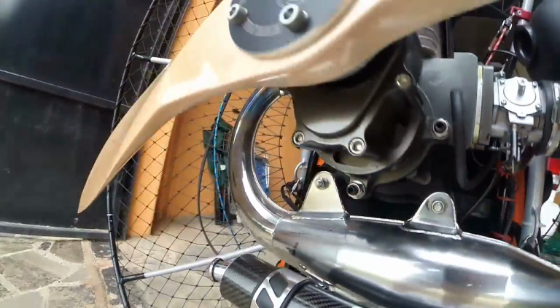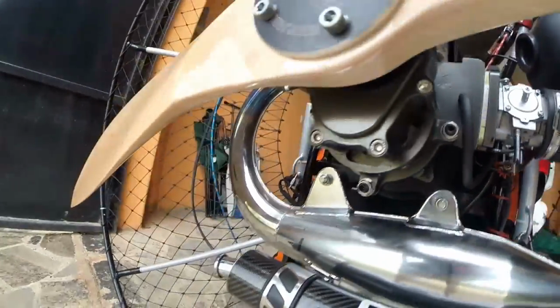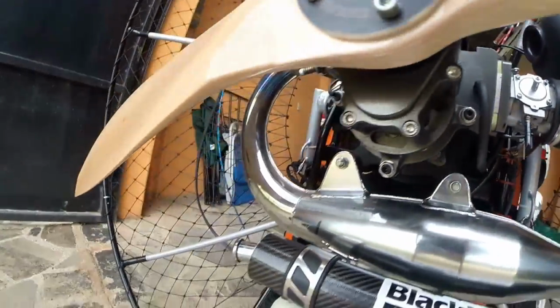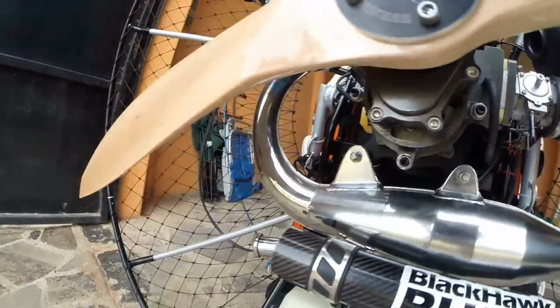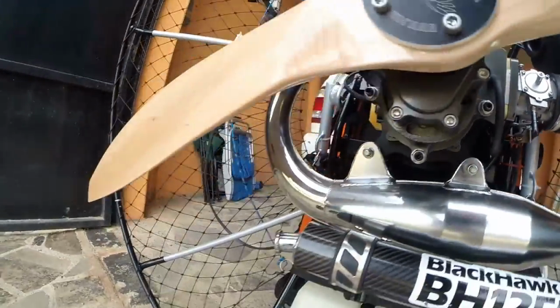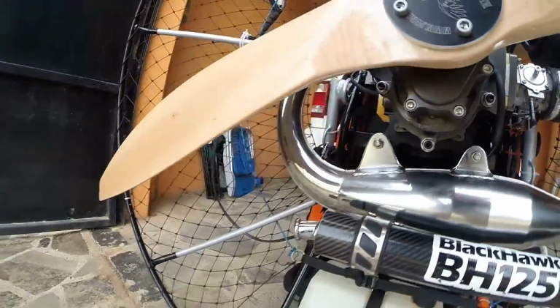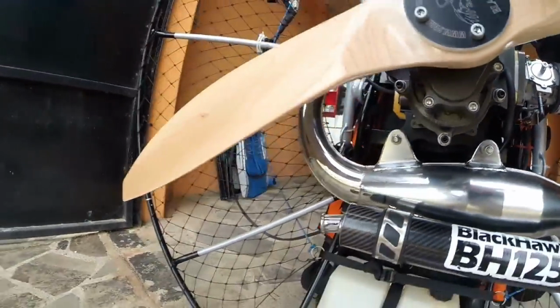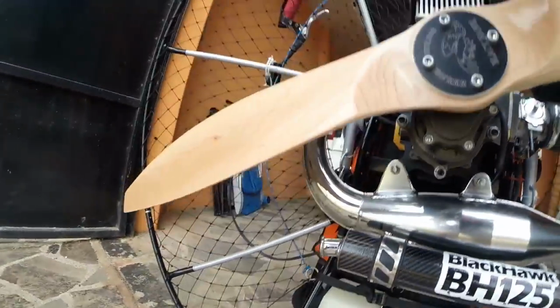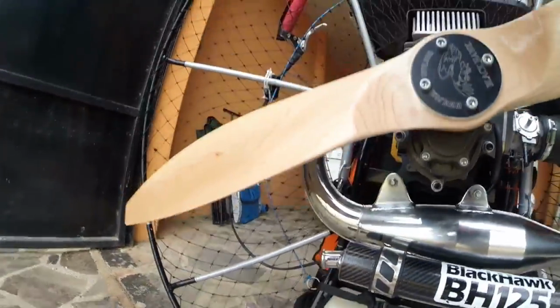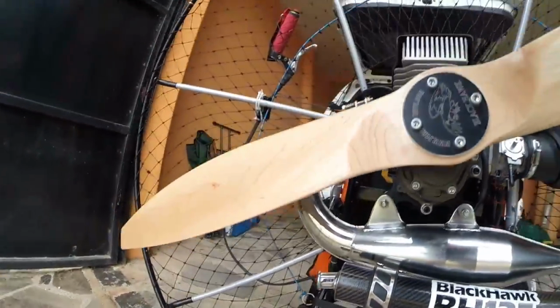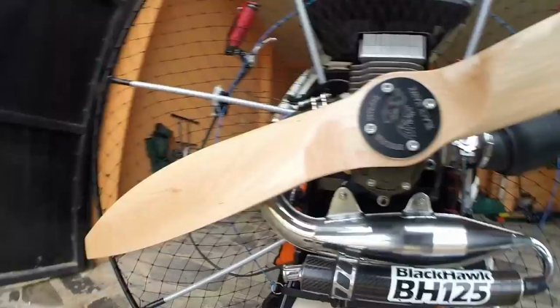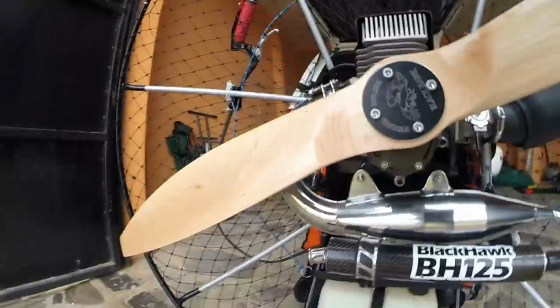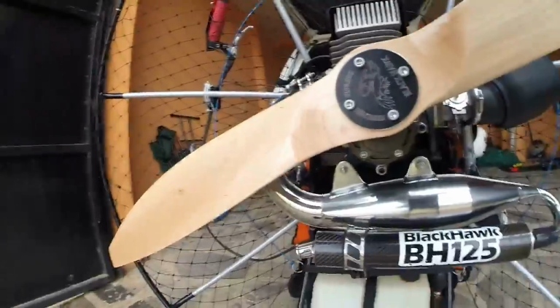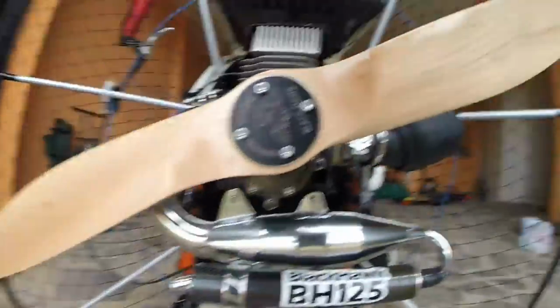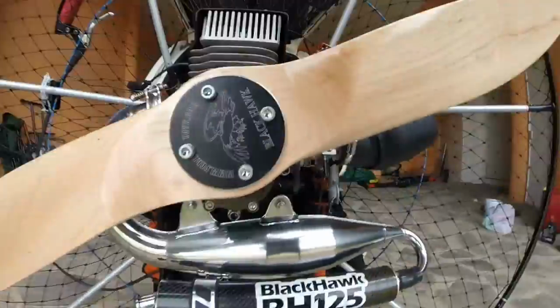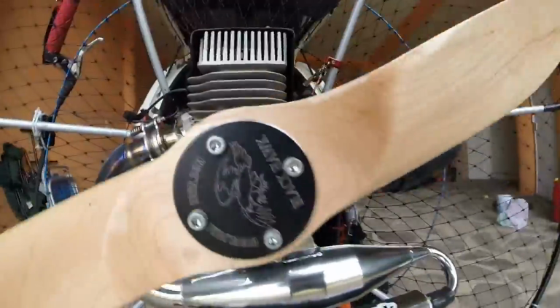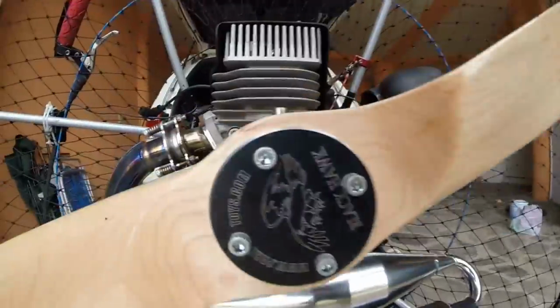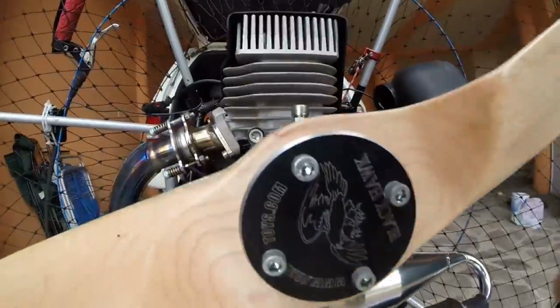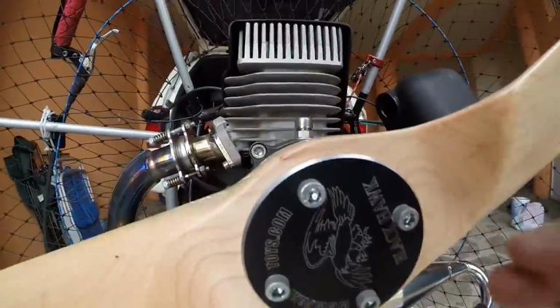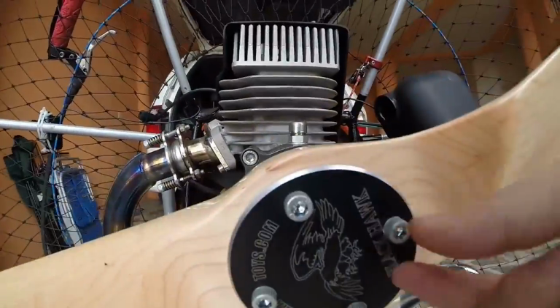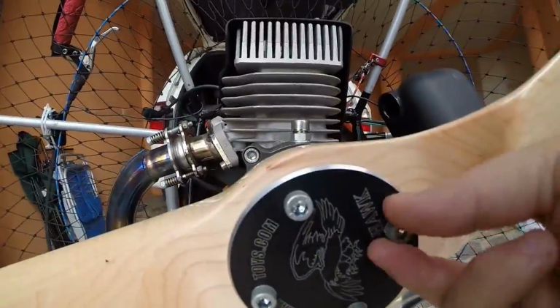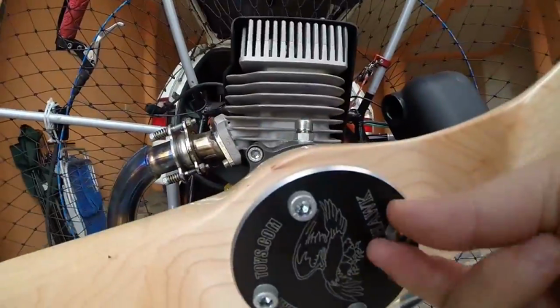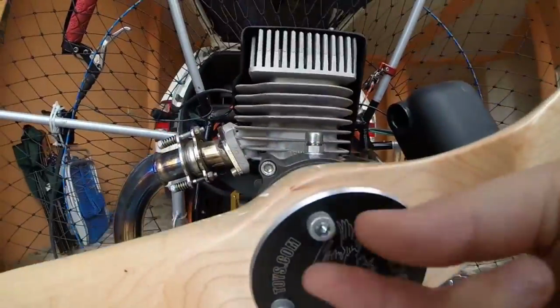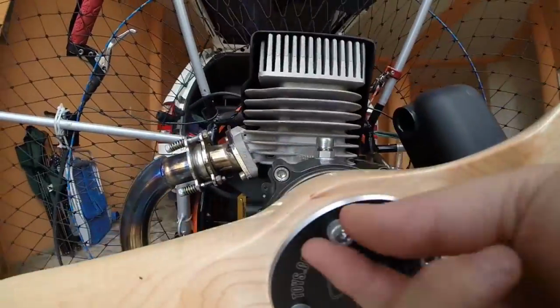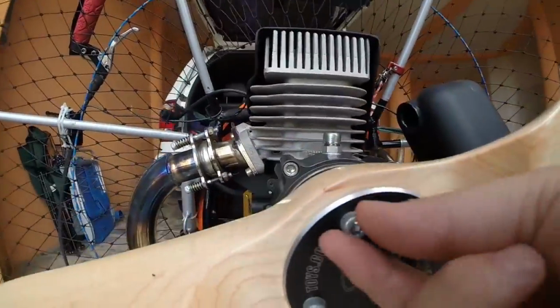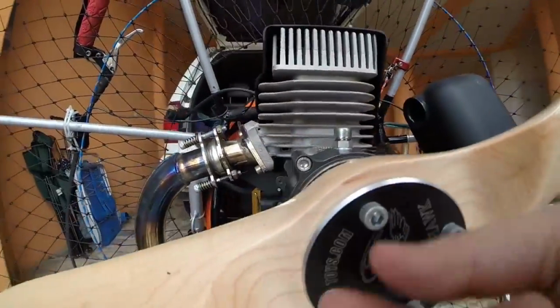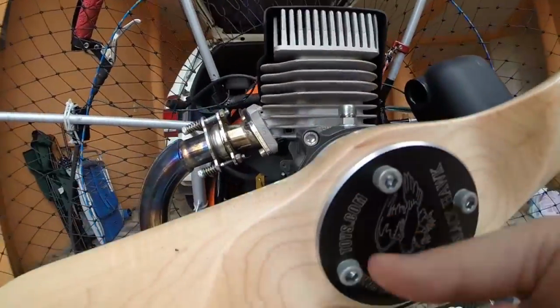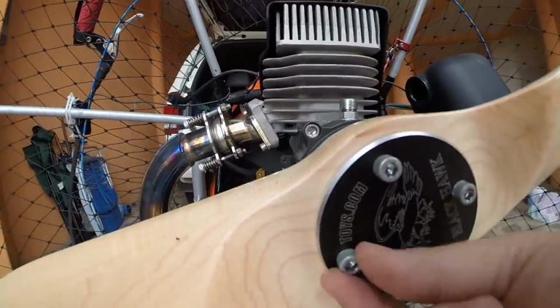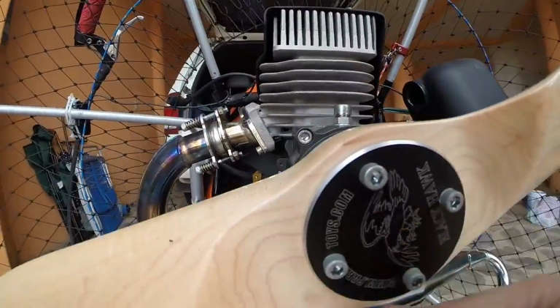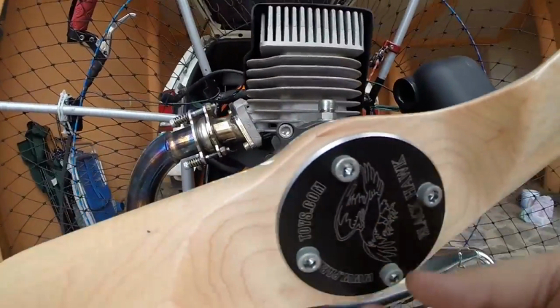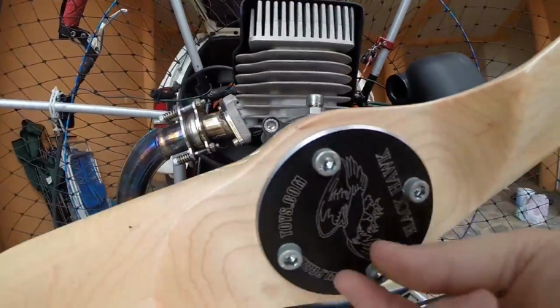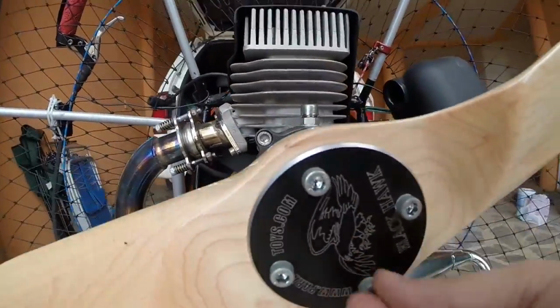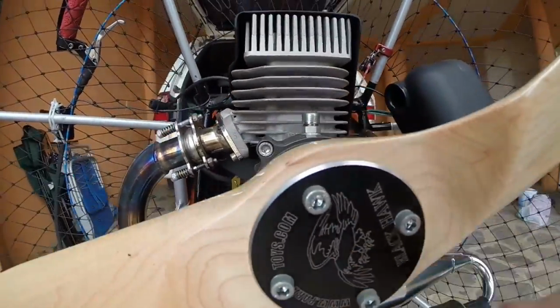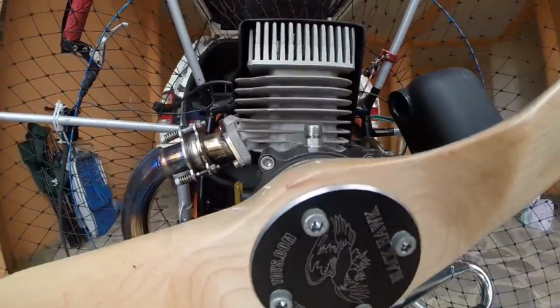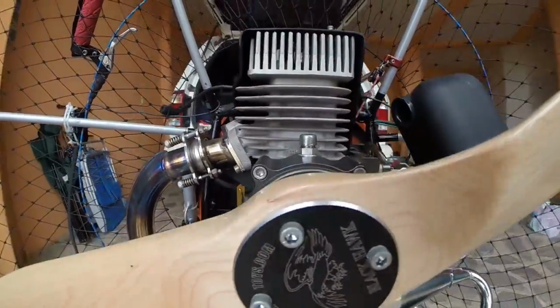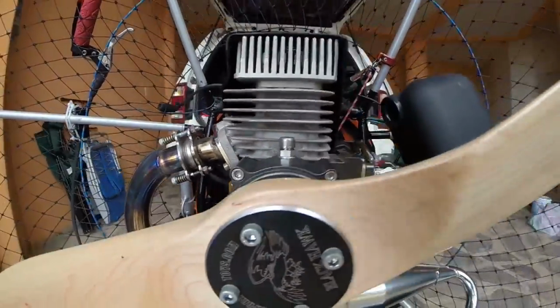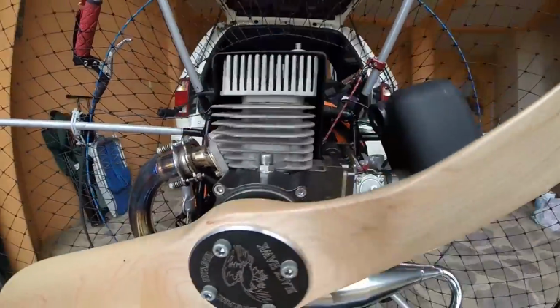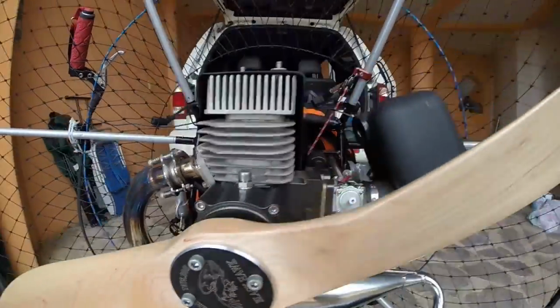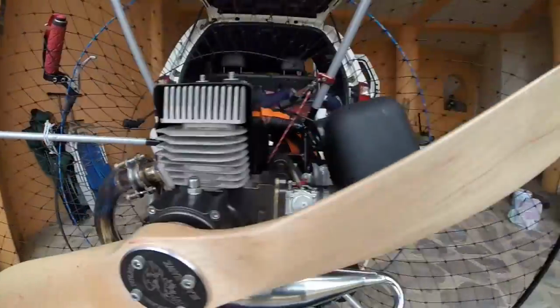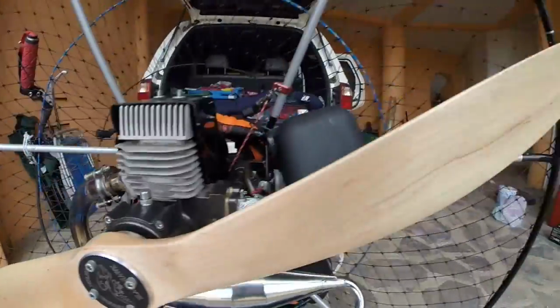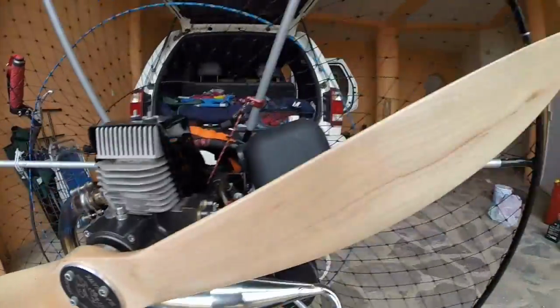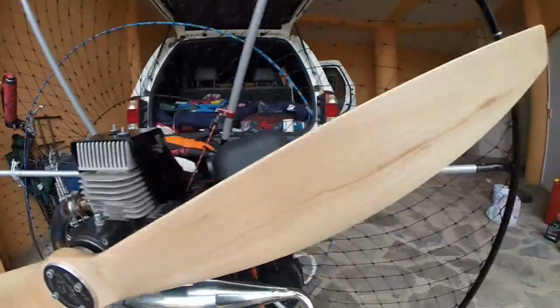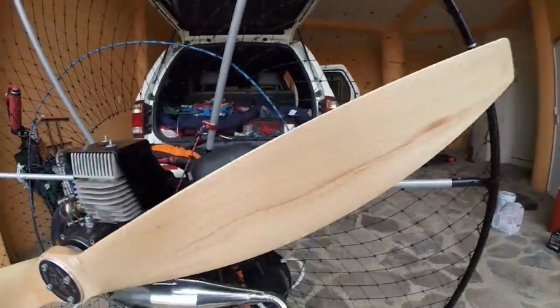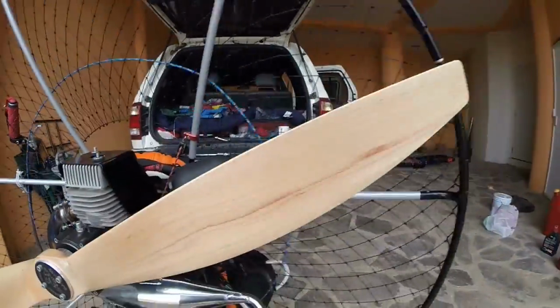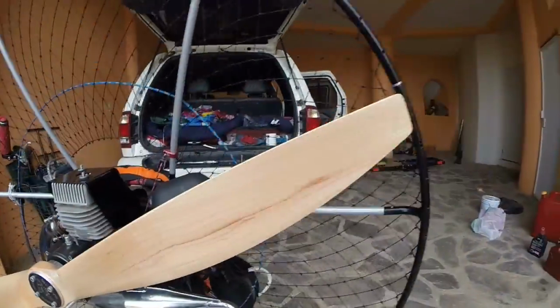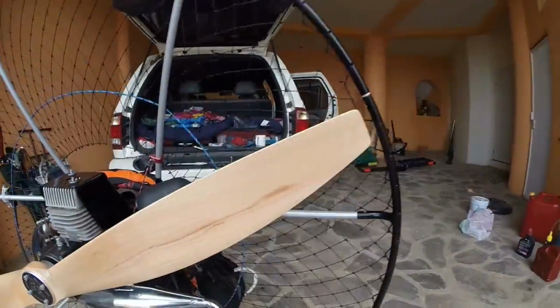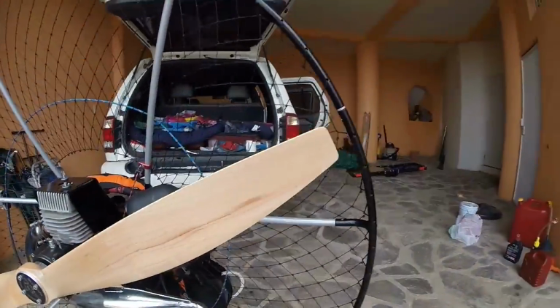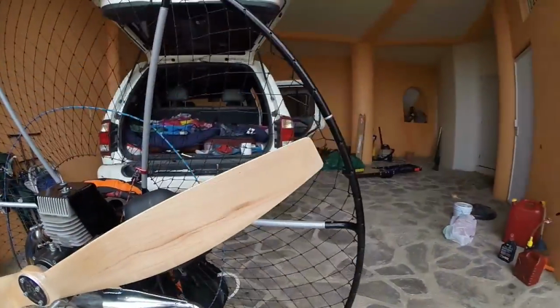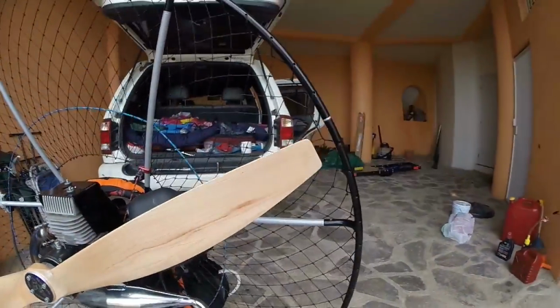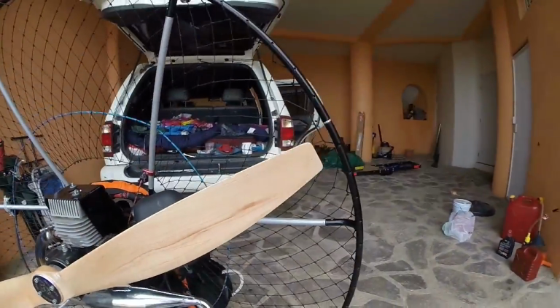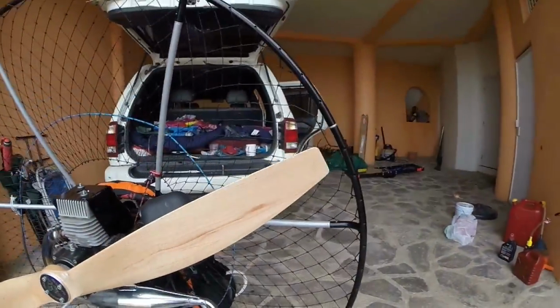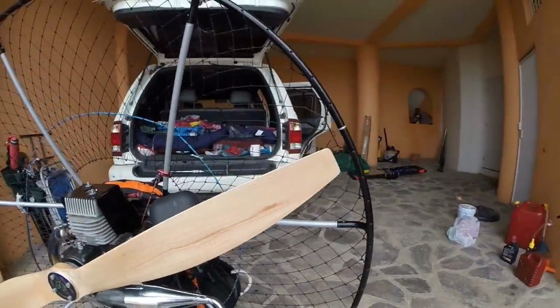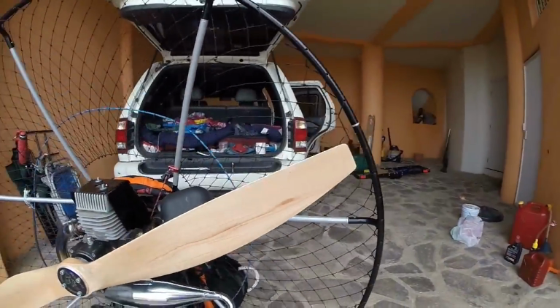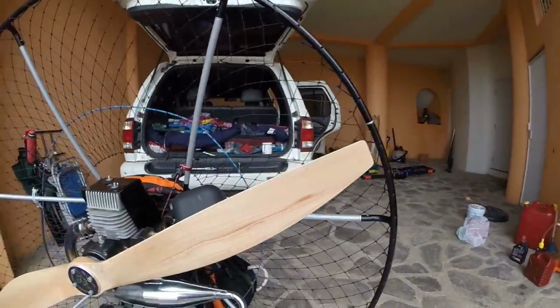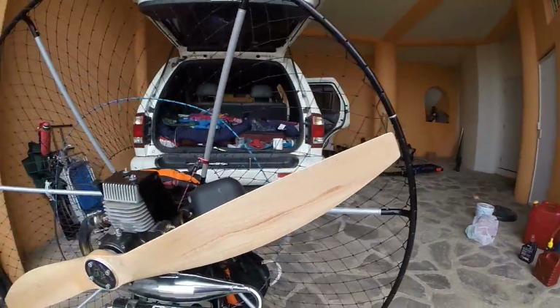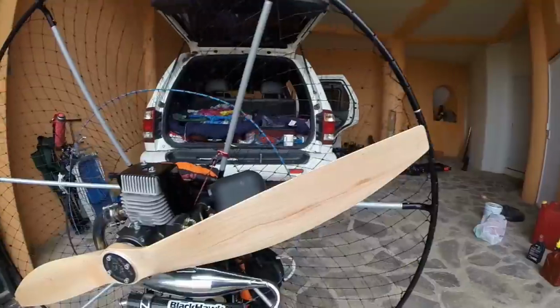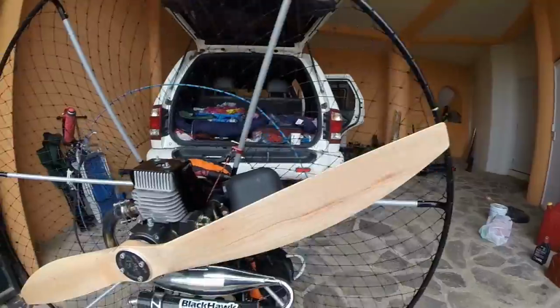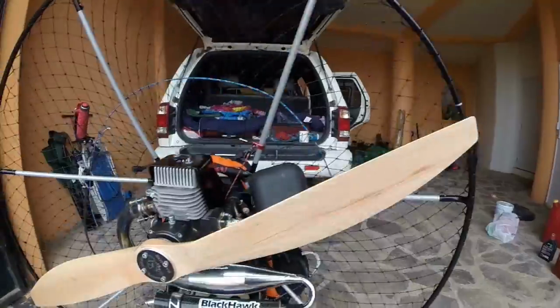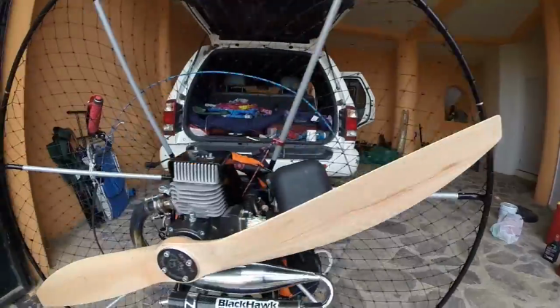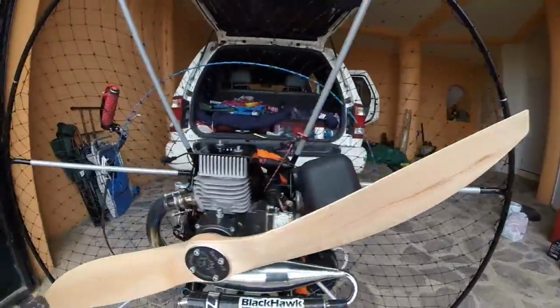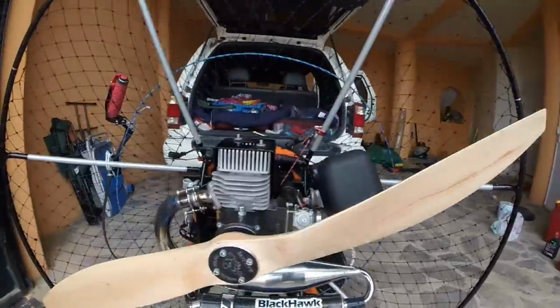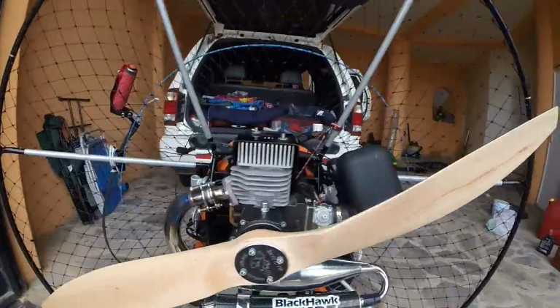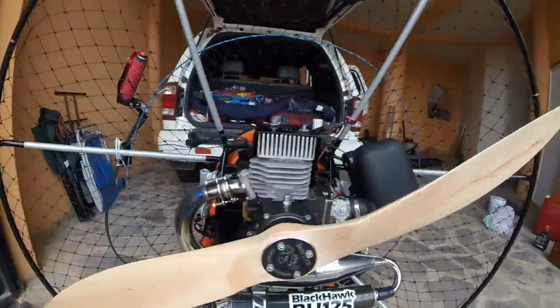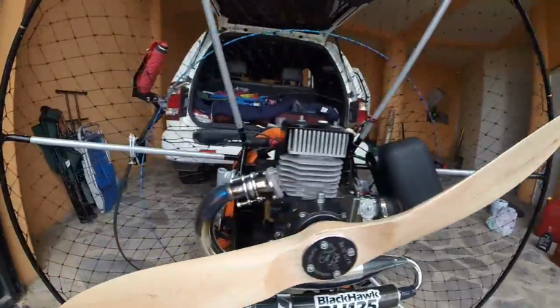Prop bolts — make sure they're all tight, no cracks. Prop.